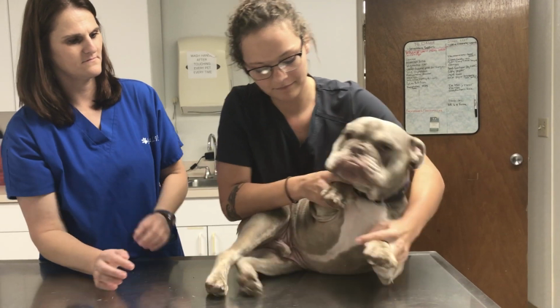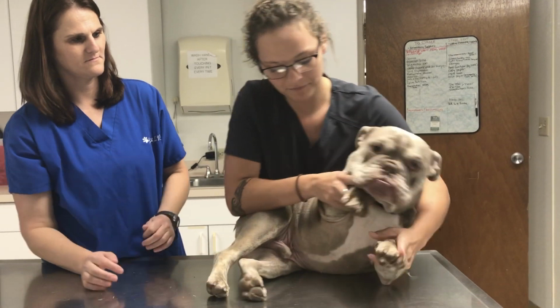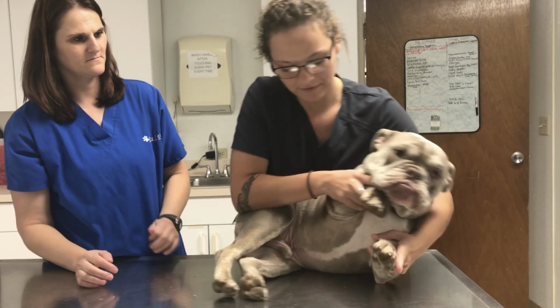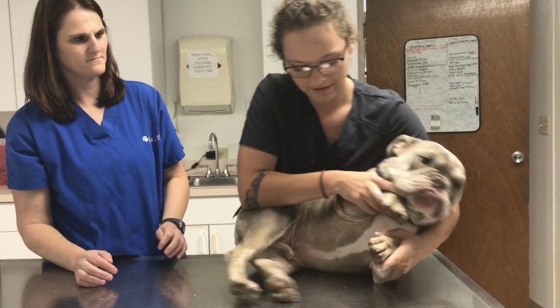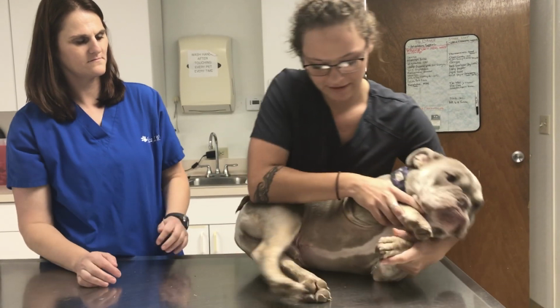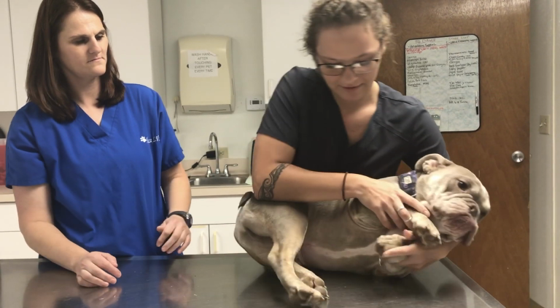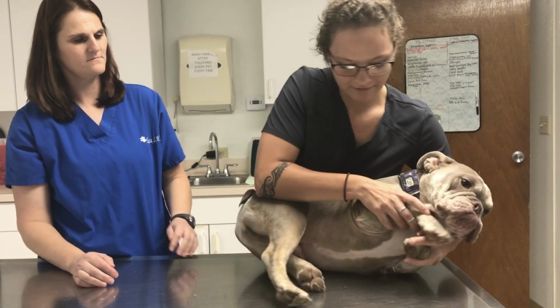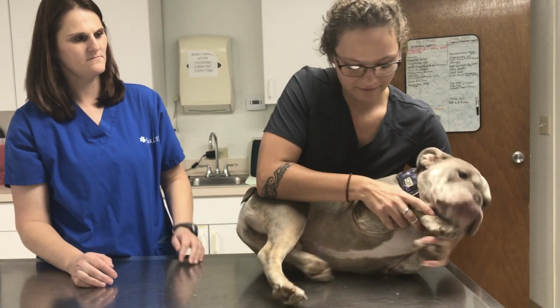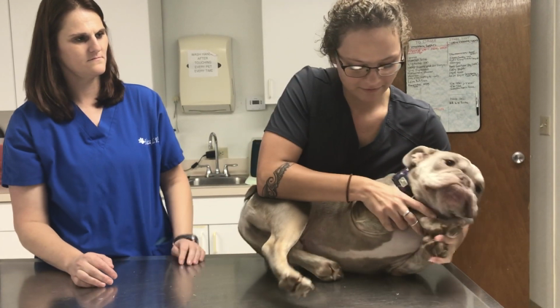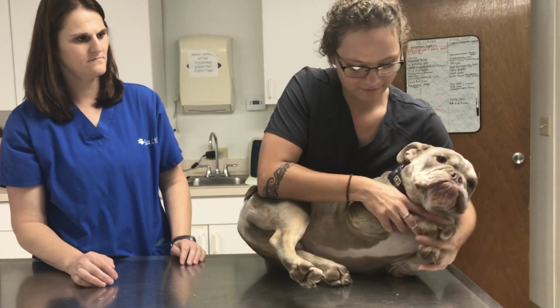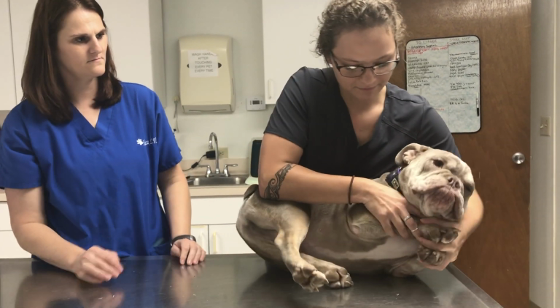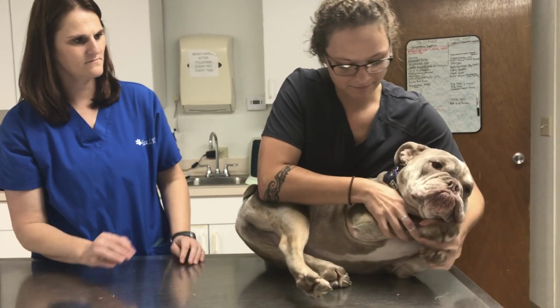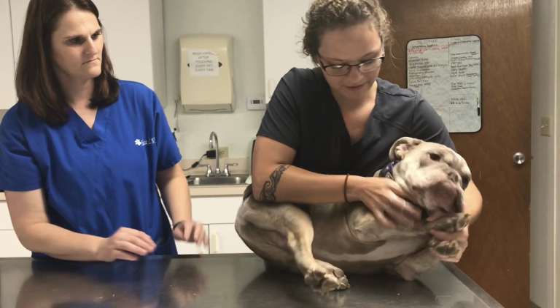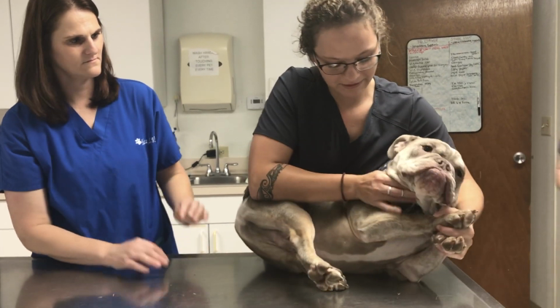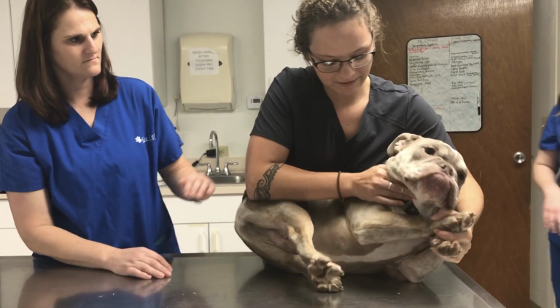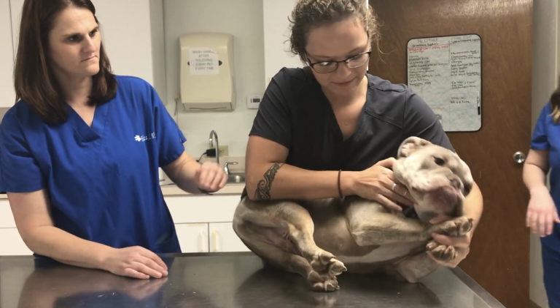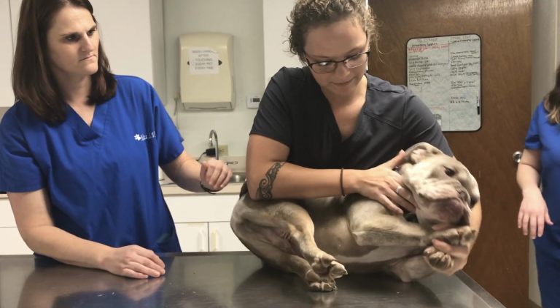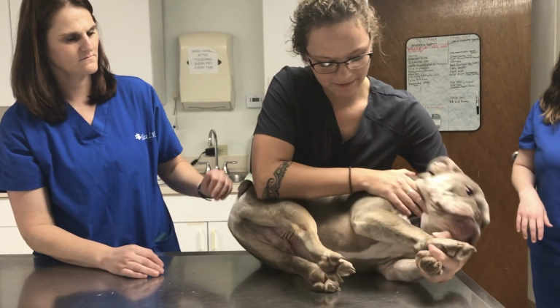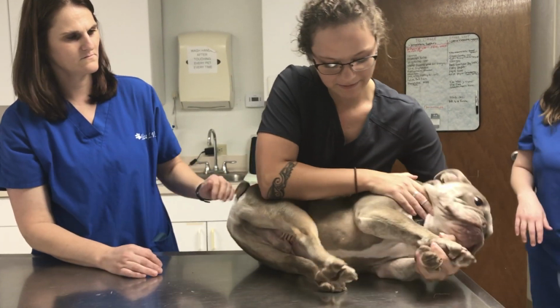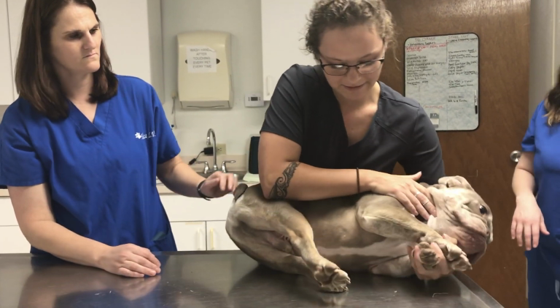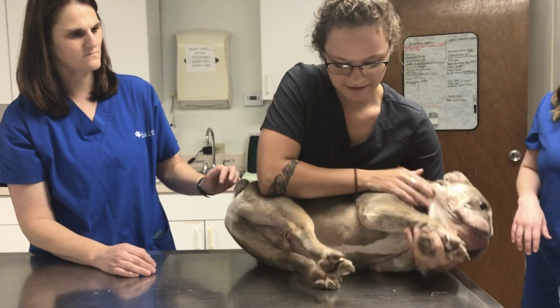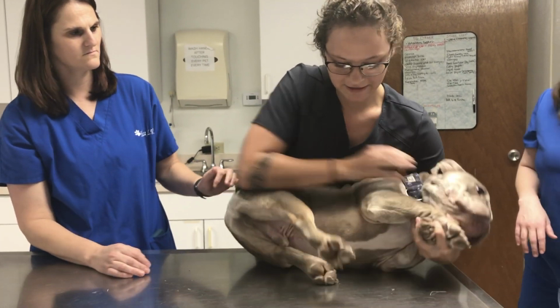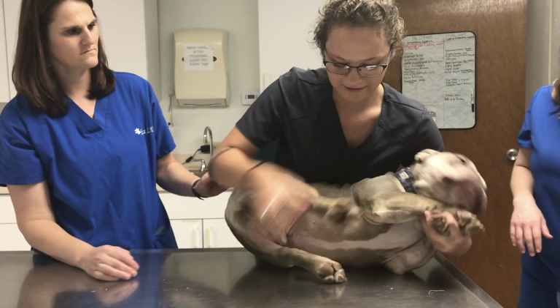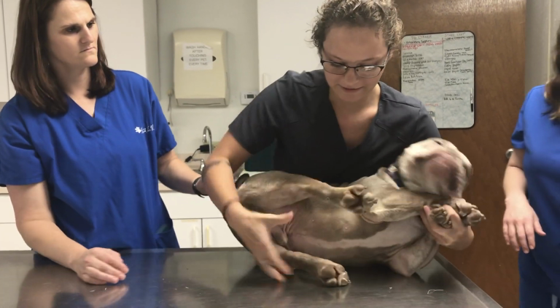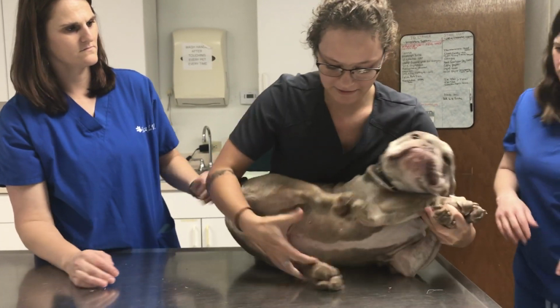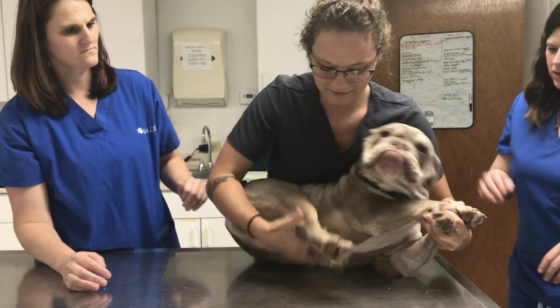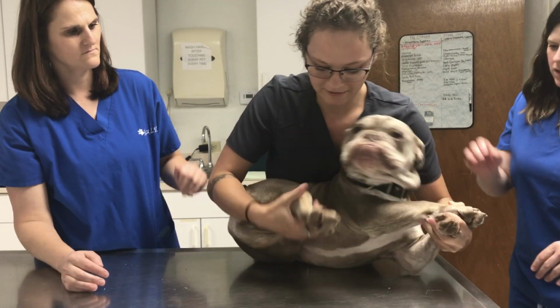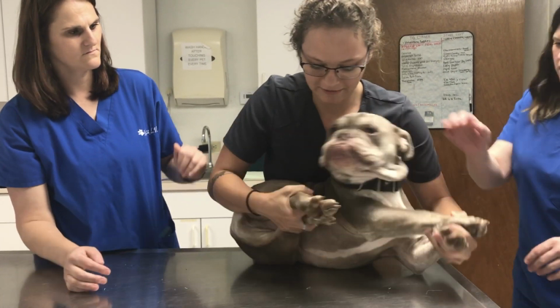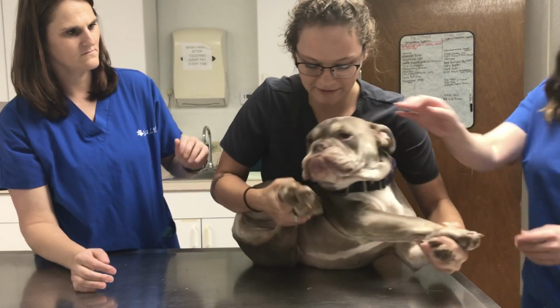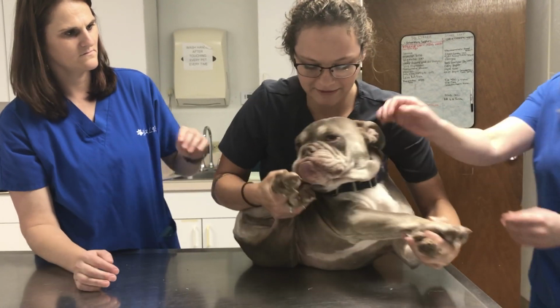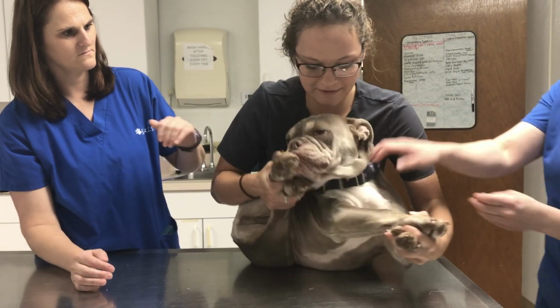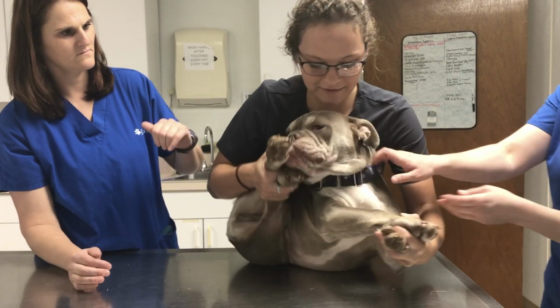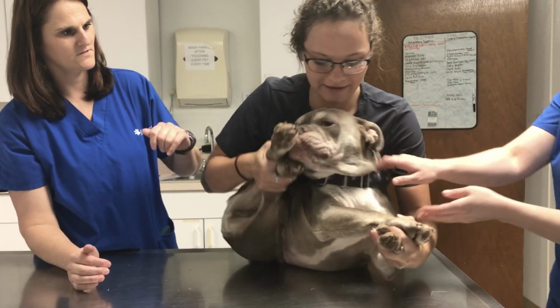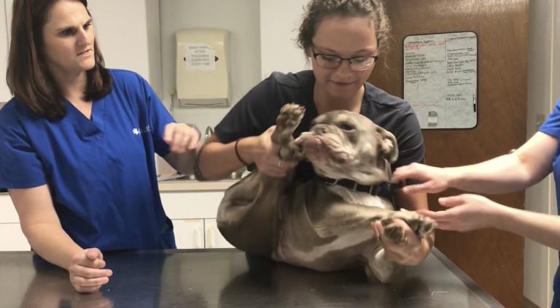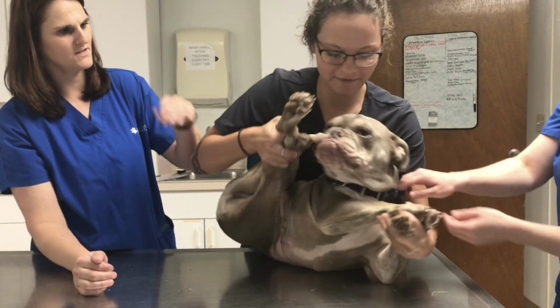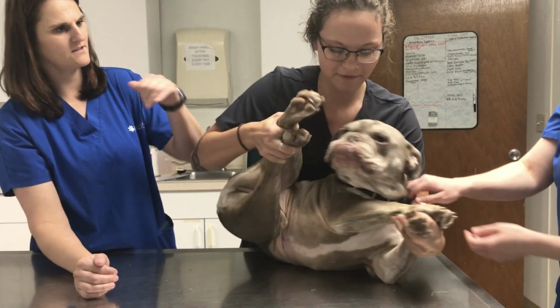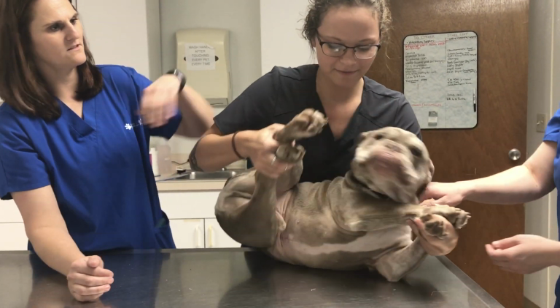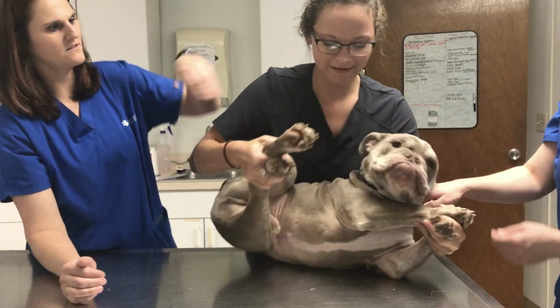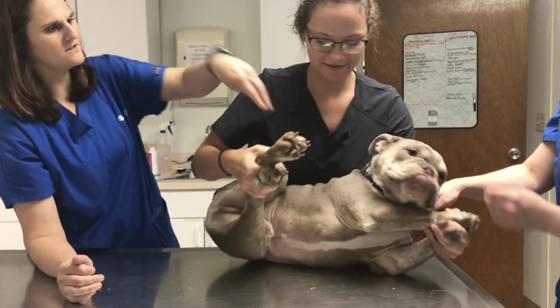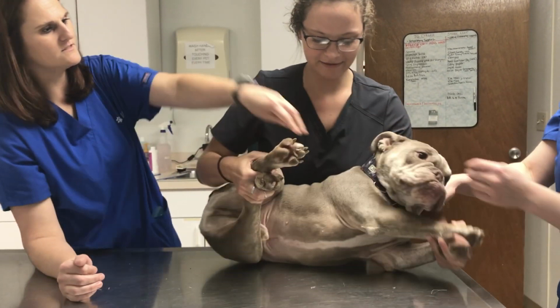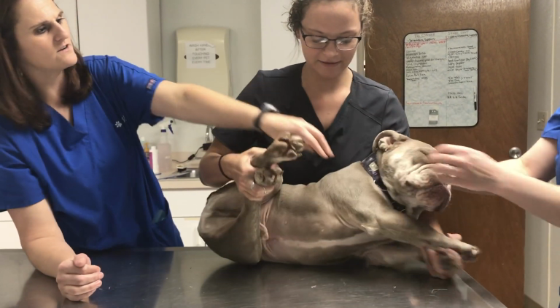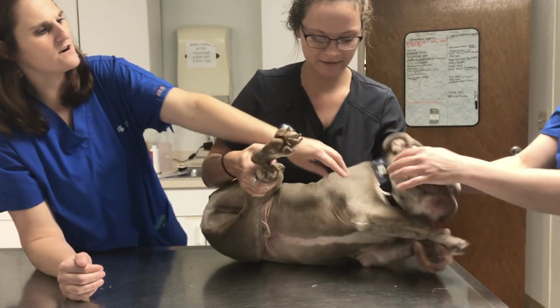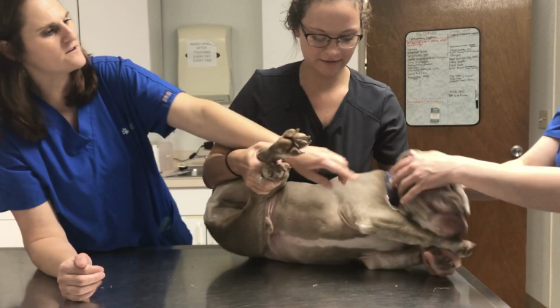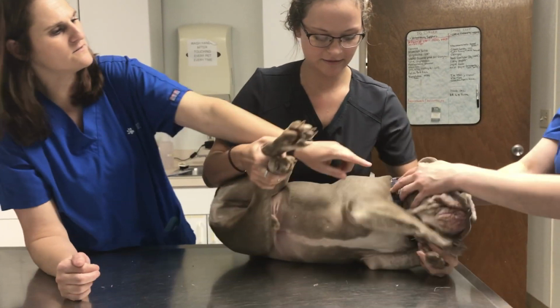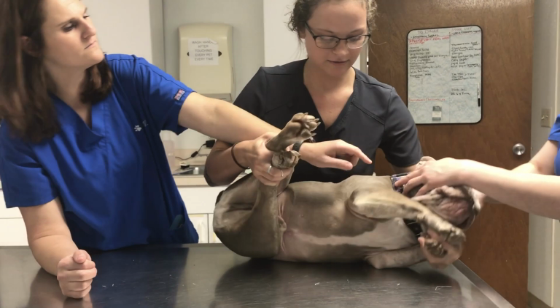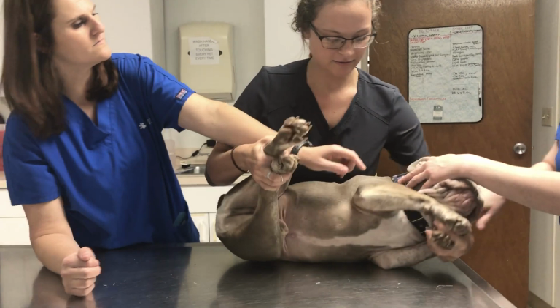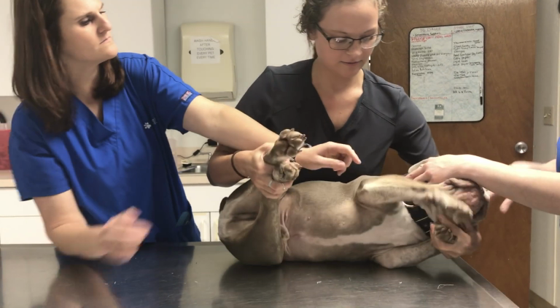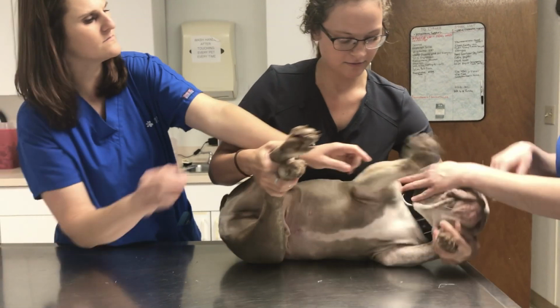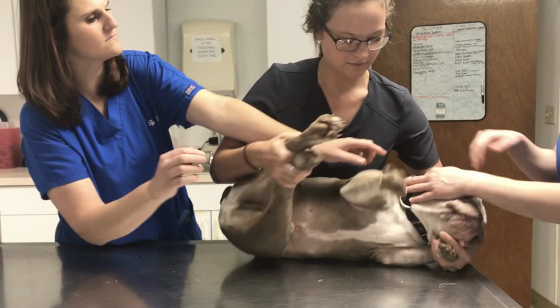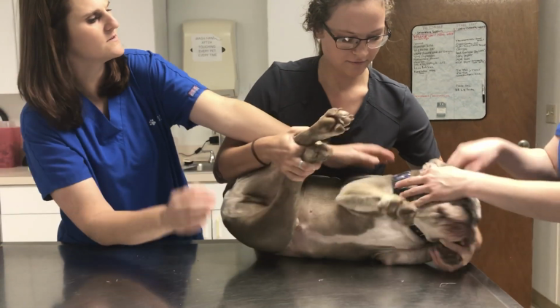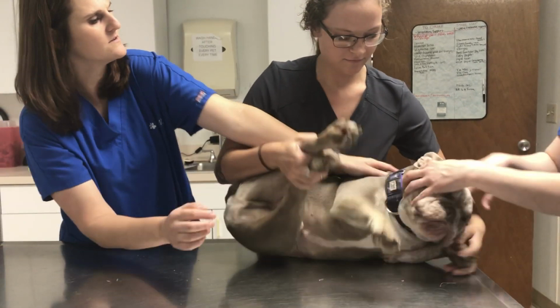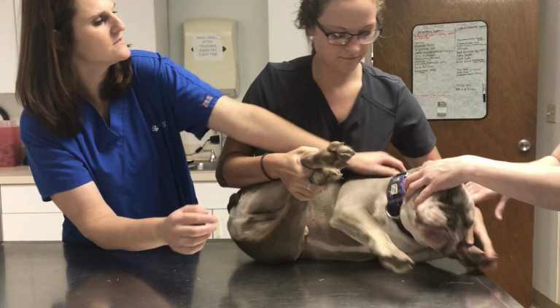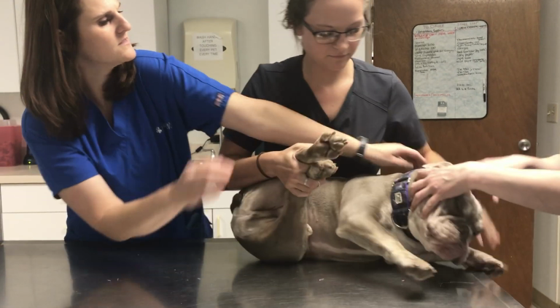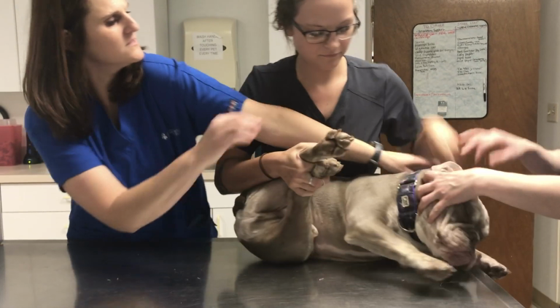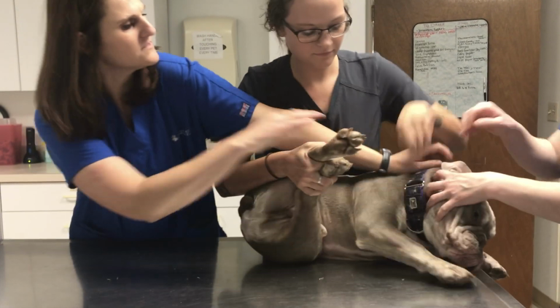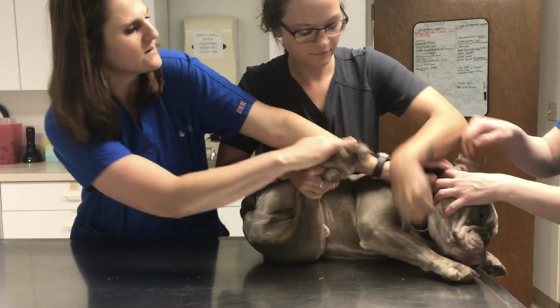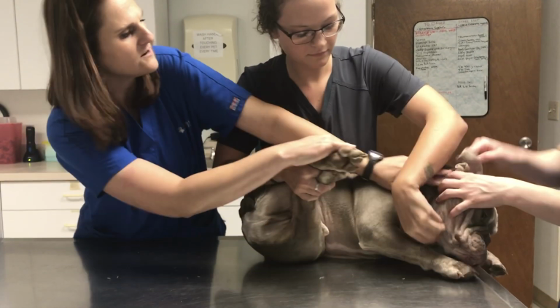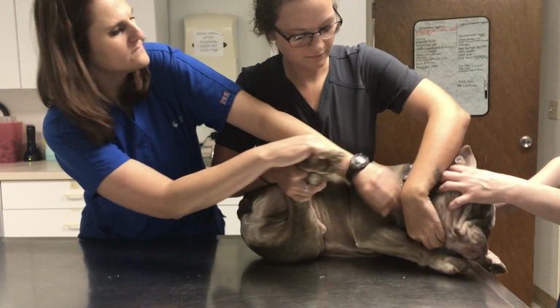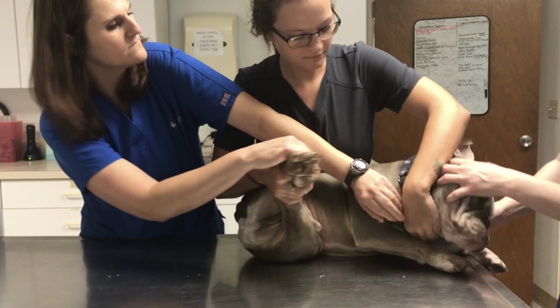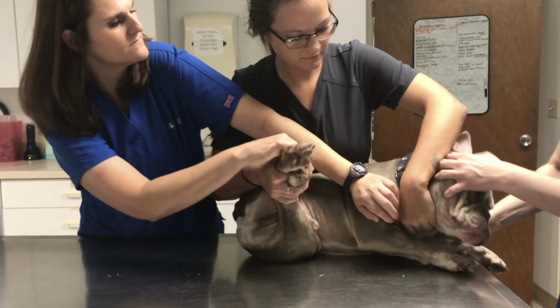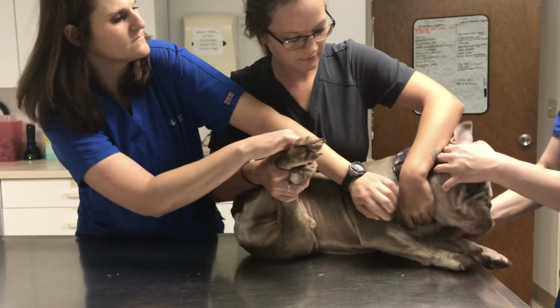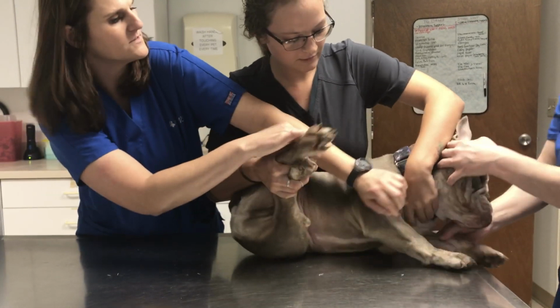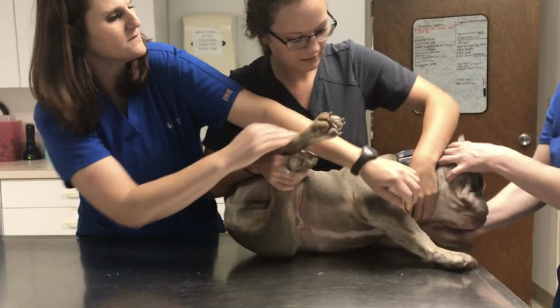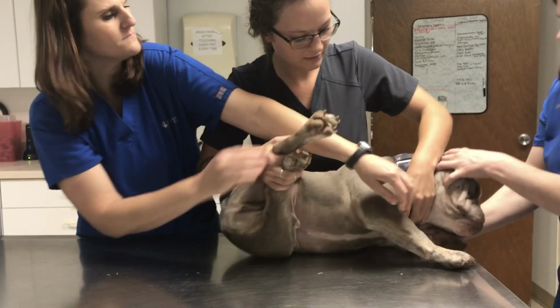There you go. Marilyn pretty much already doing it for me. This arm. Yep. This arm. Yep.